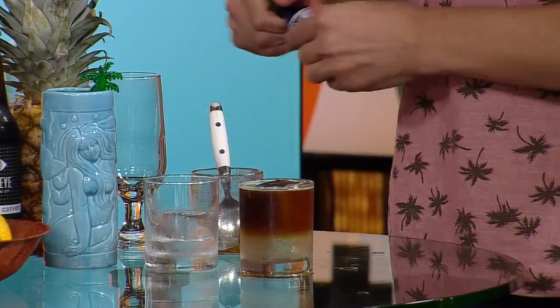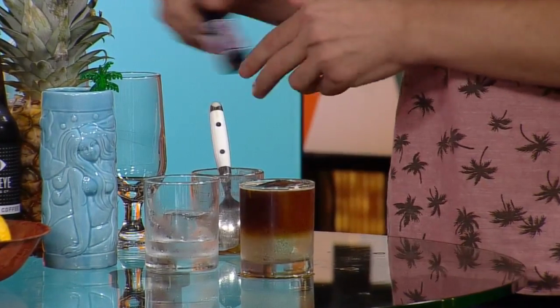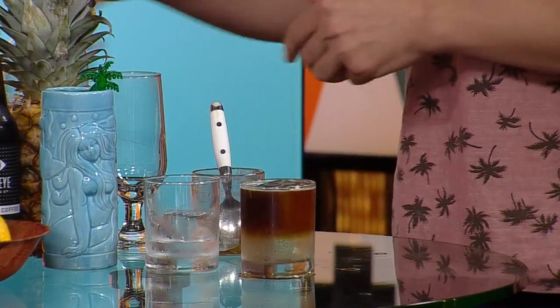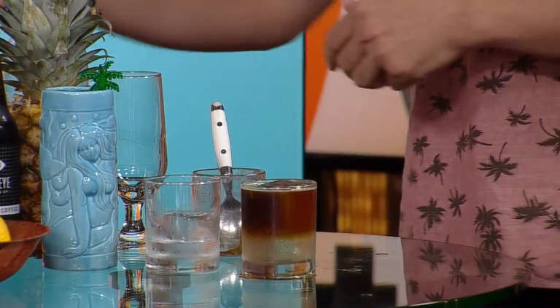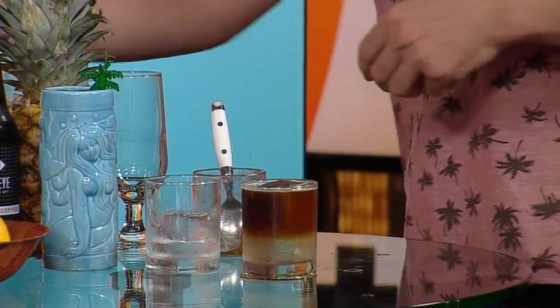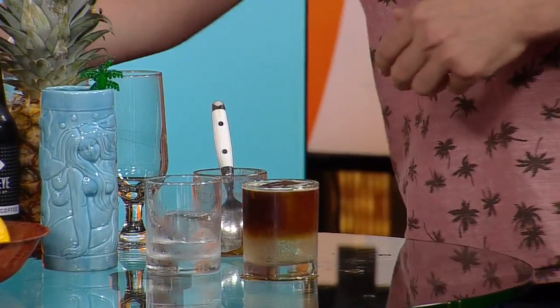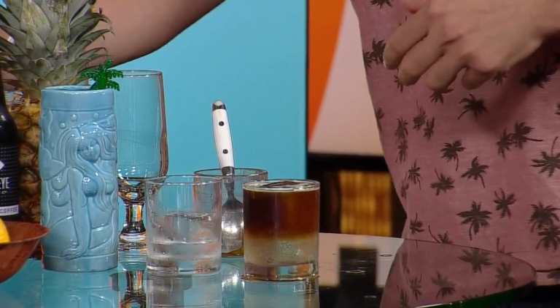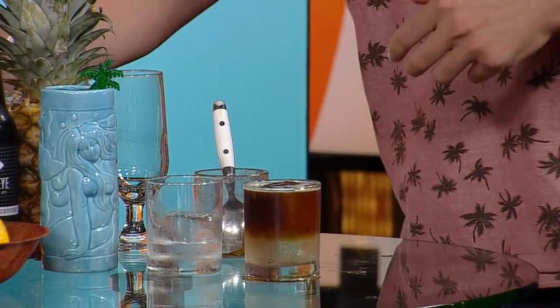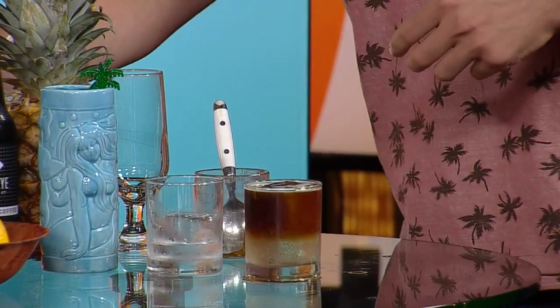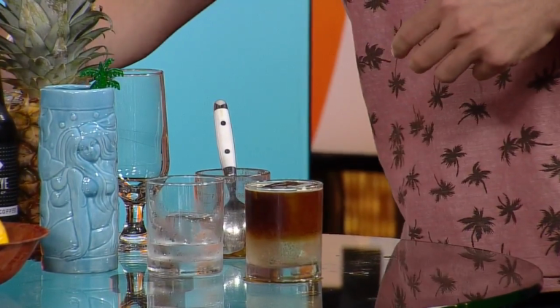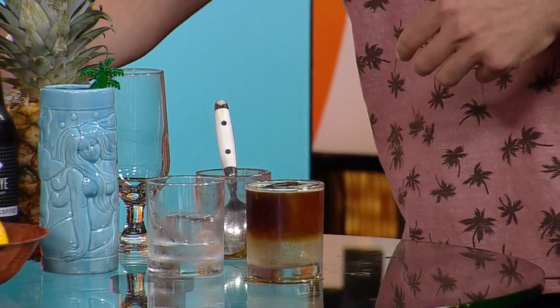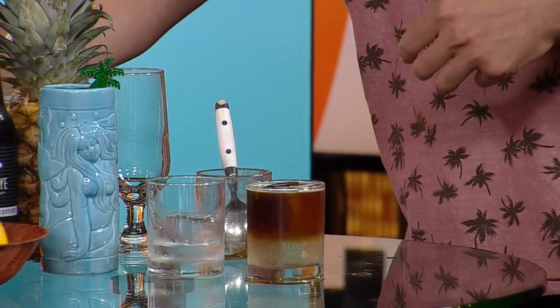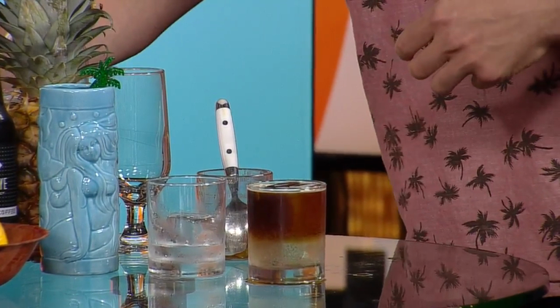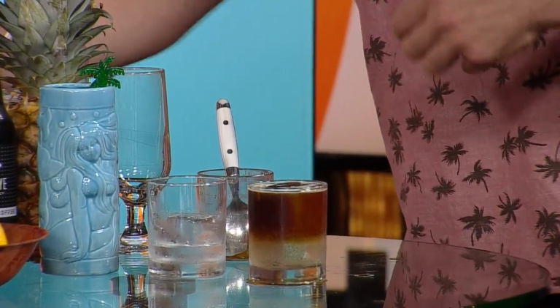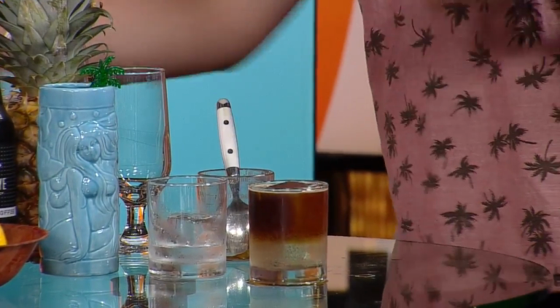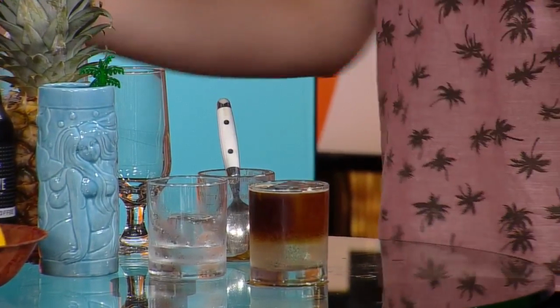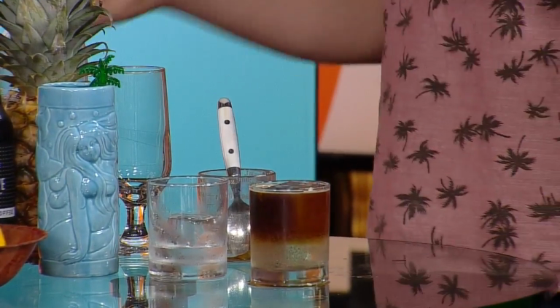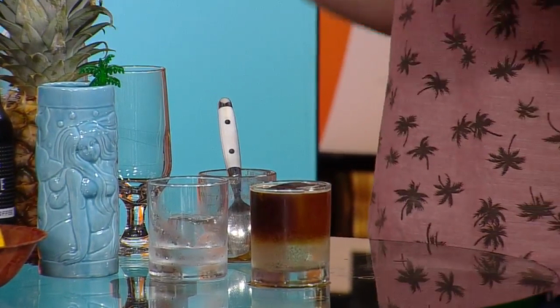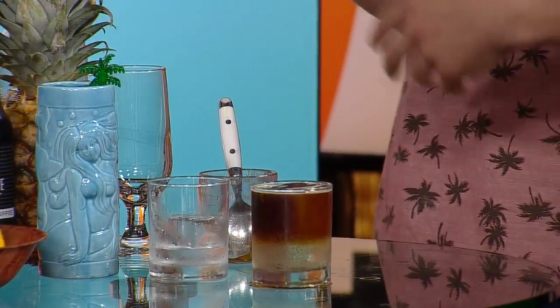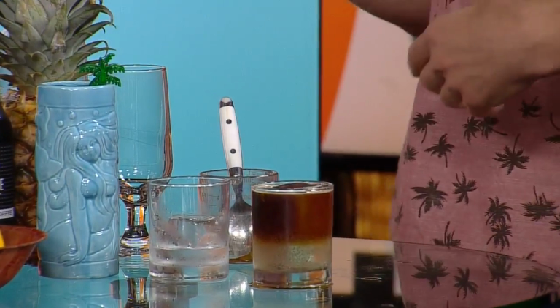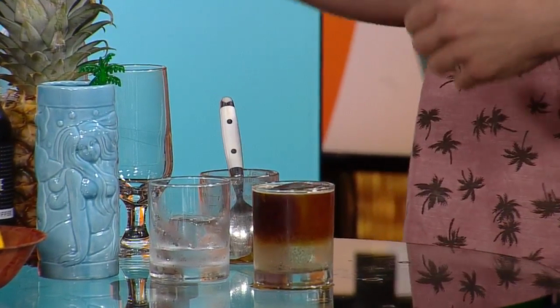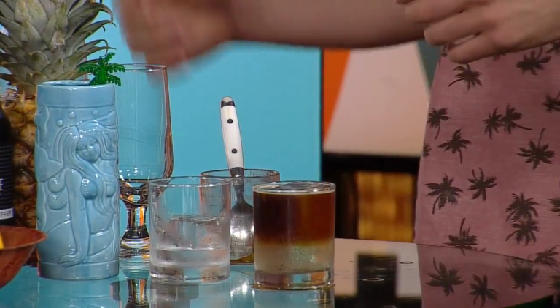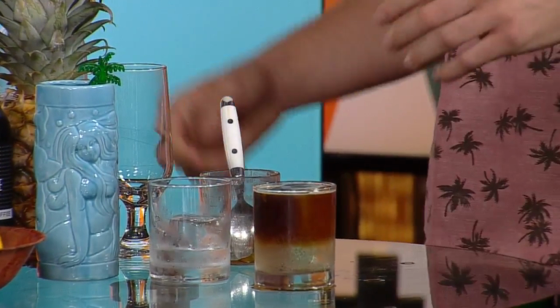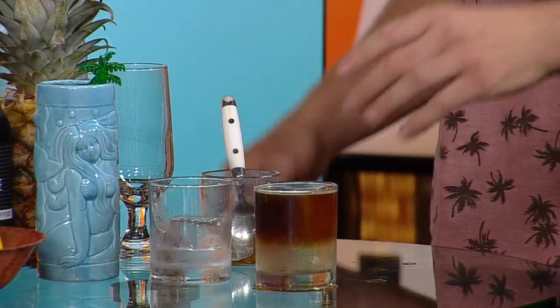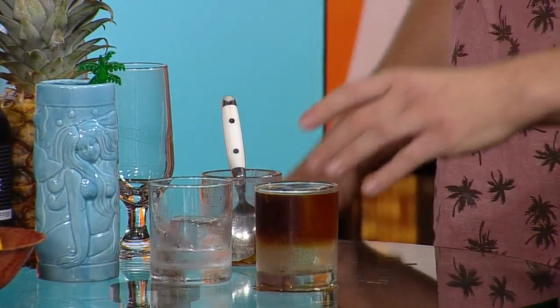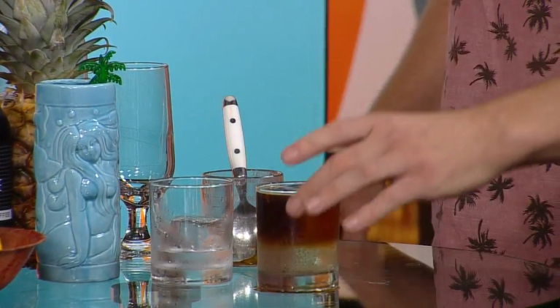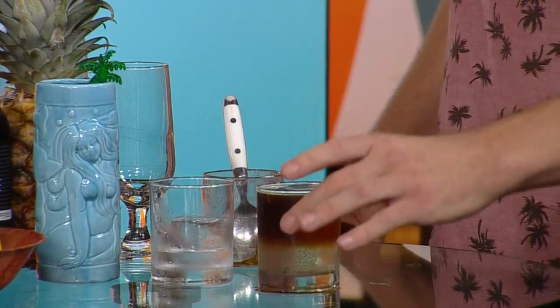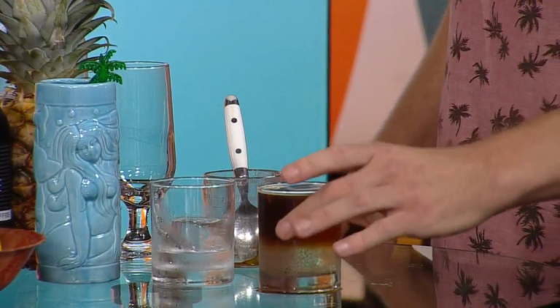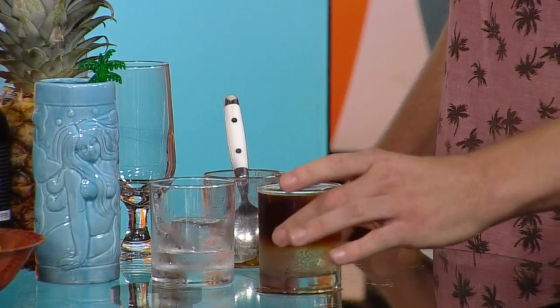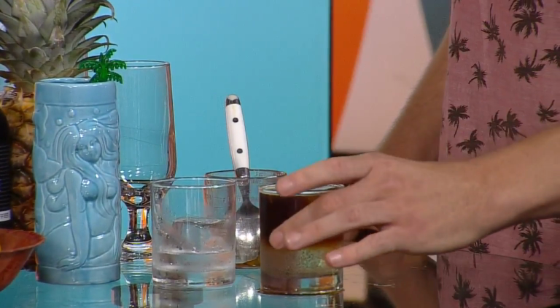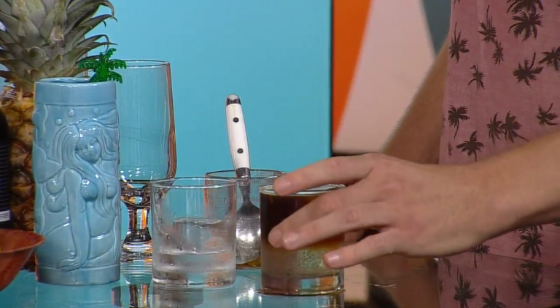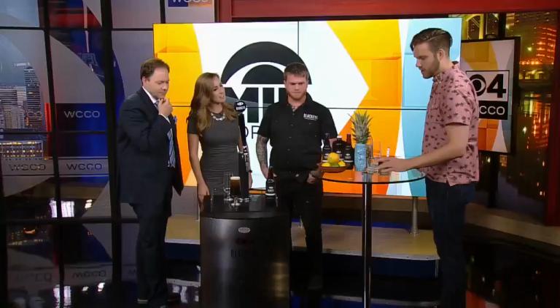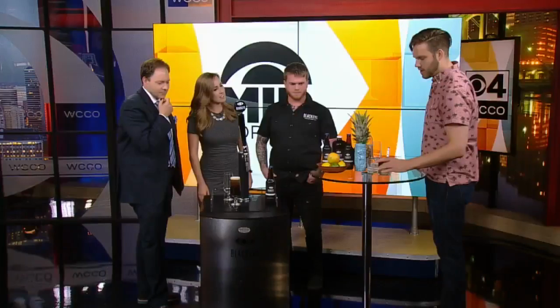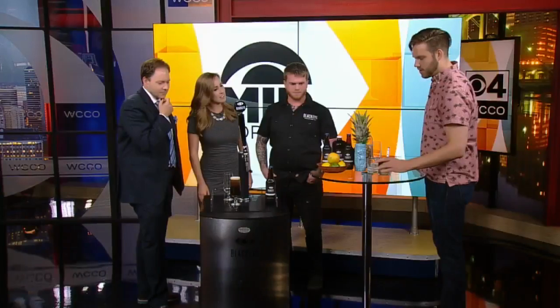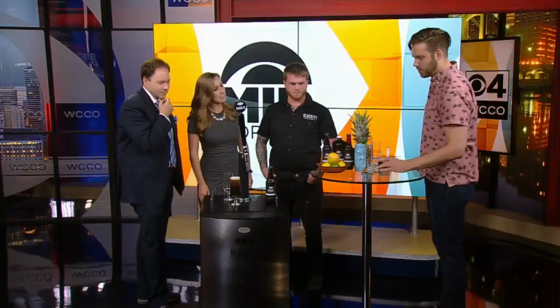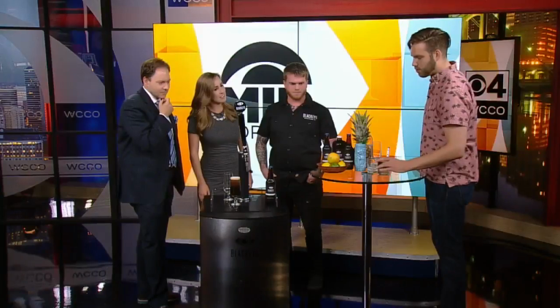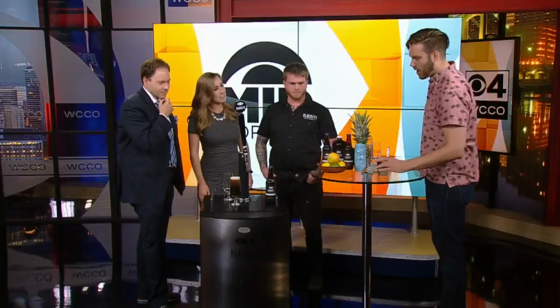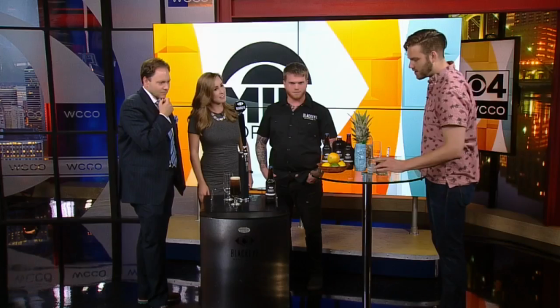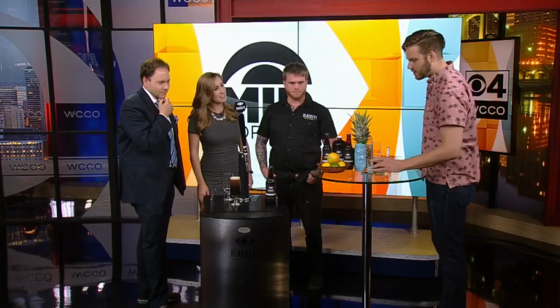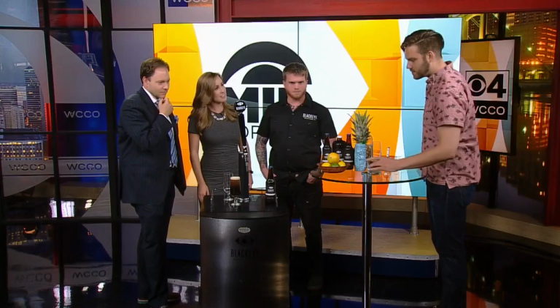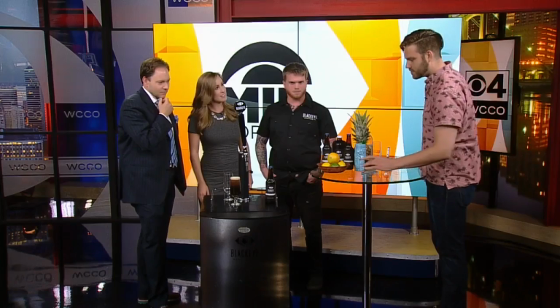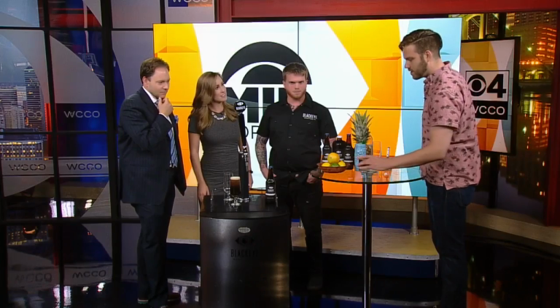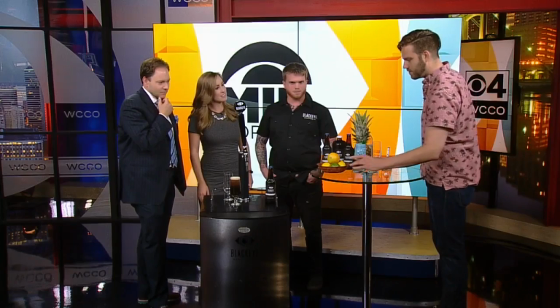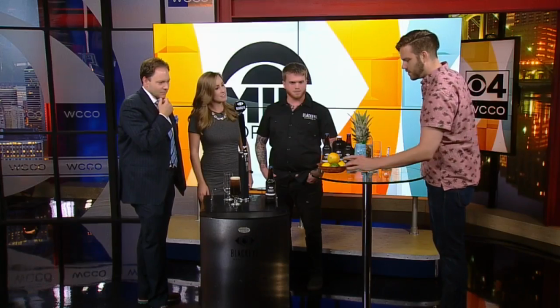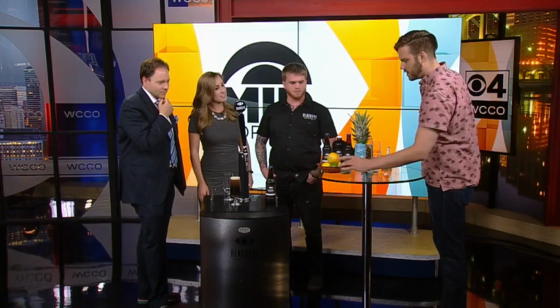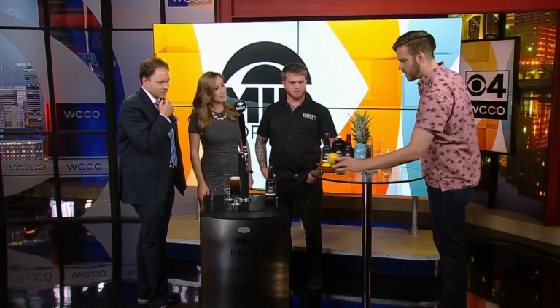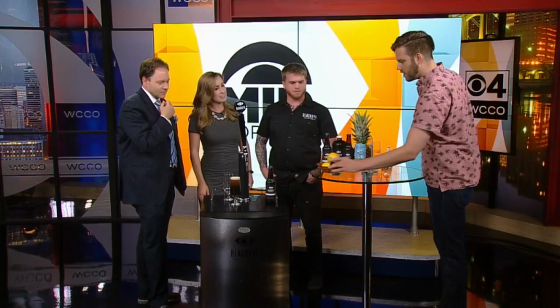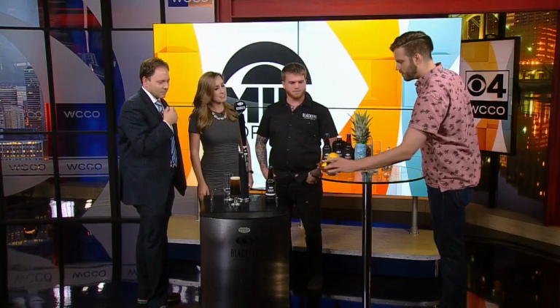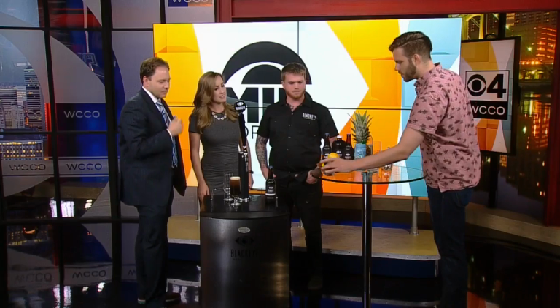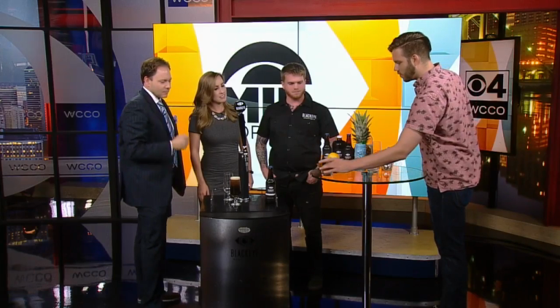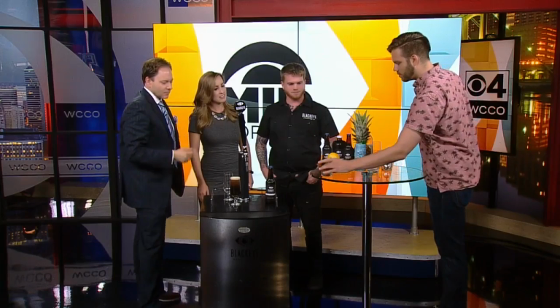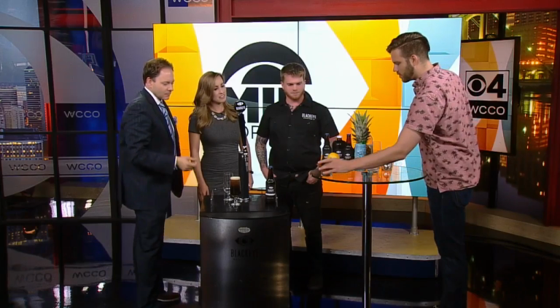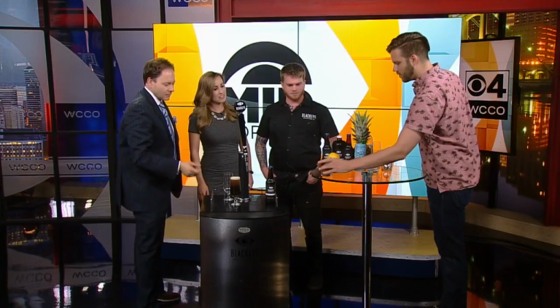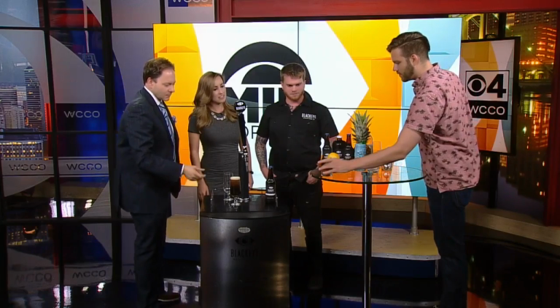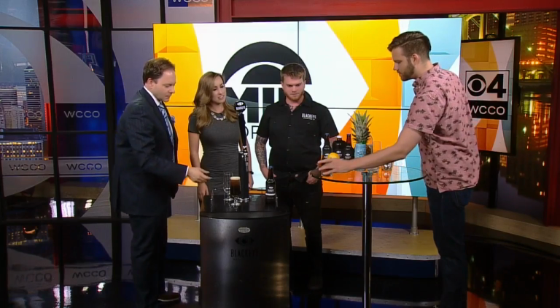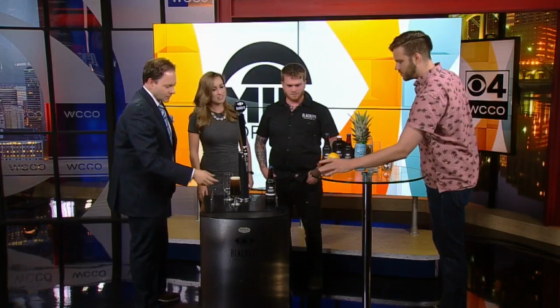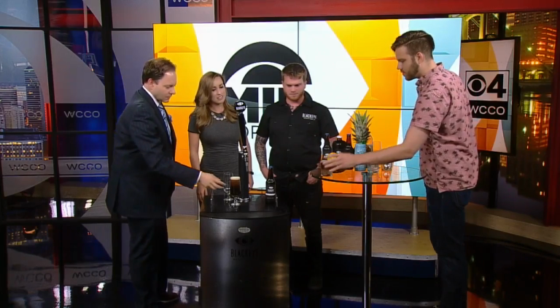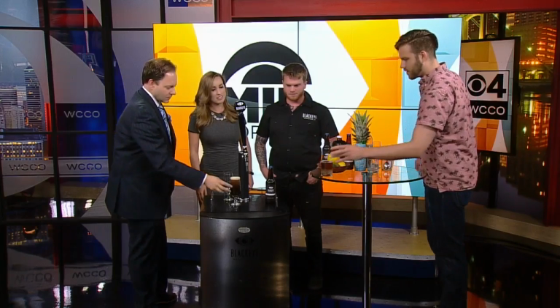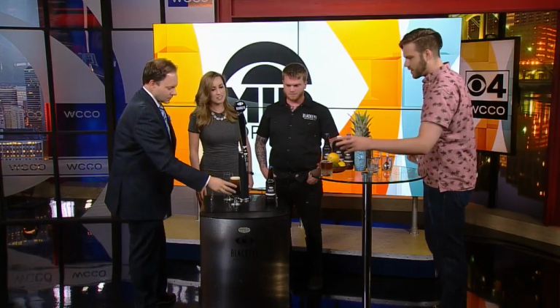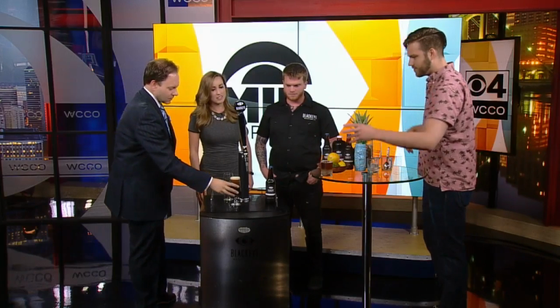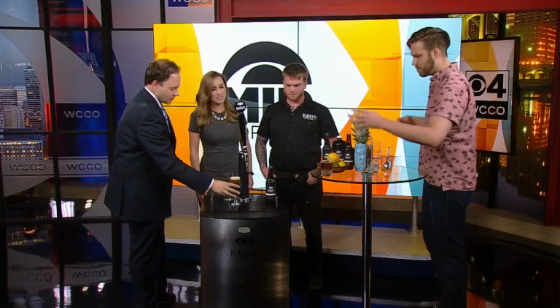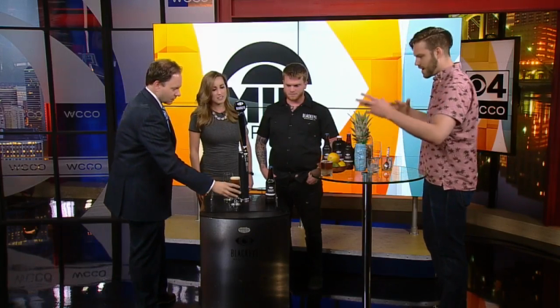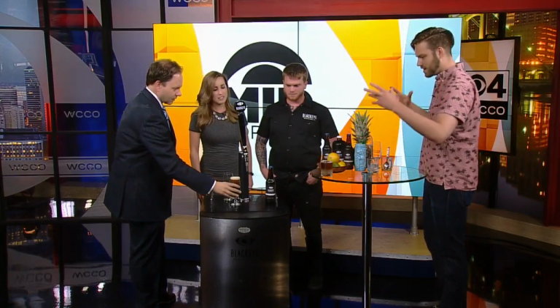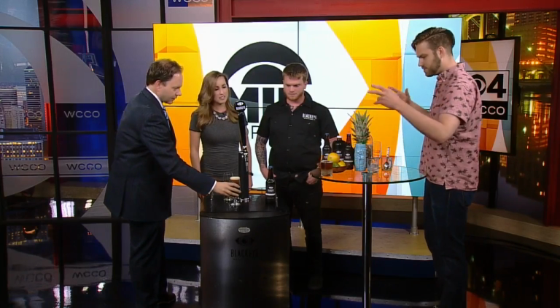The citrus and the lightness from the tonic go really well with the brightness of the cold brew. And these two are kind of a match.